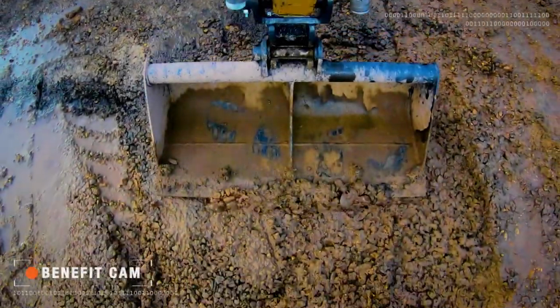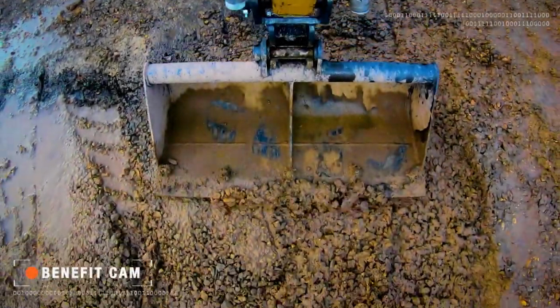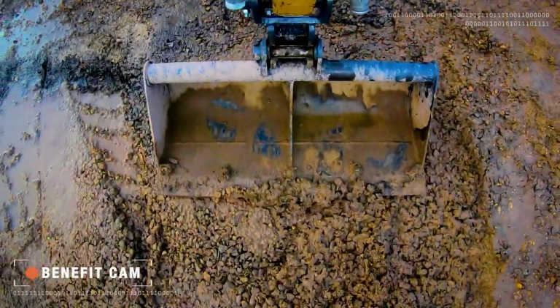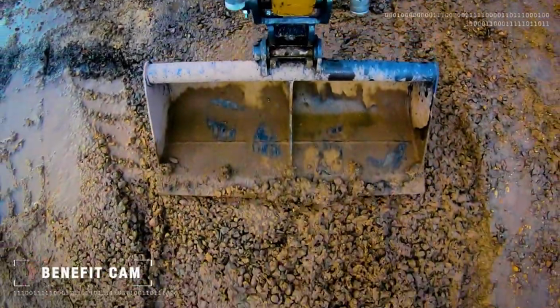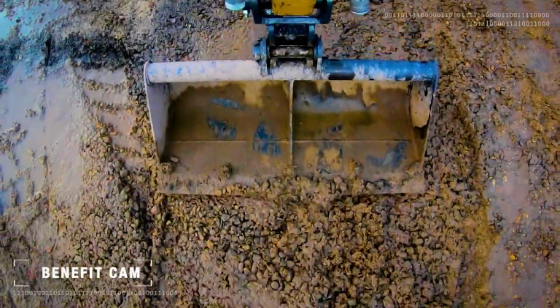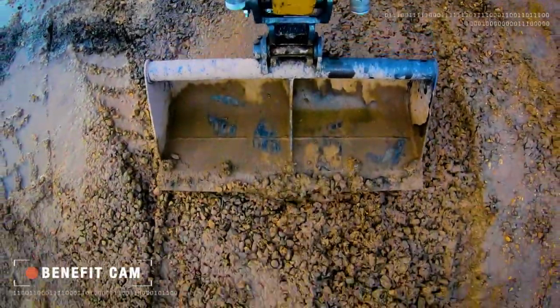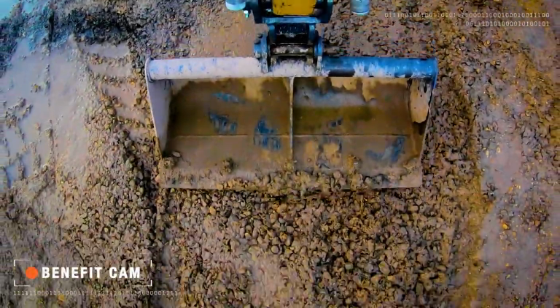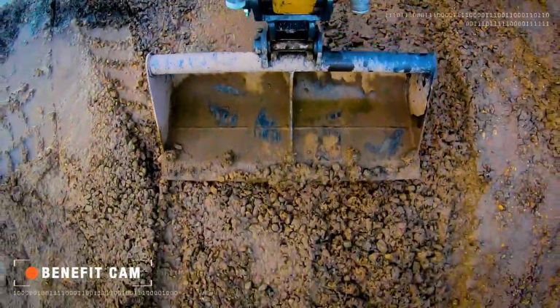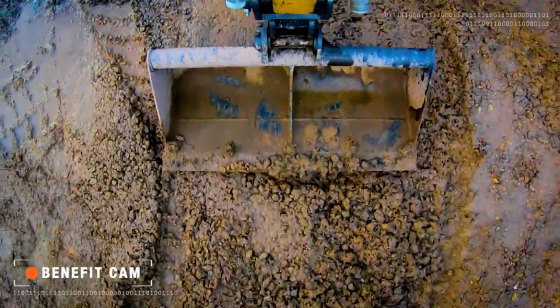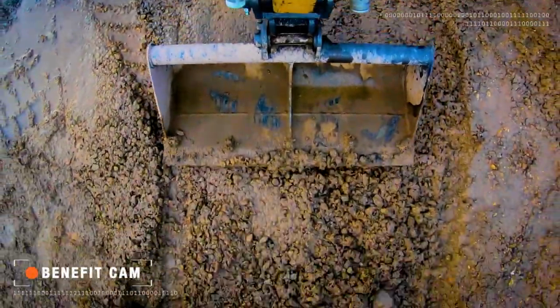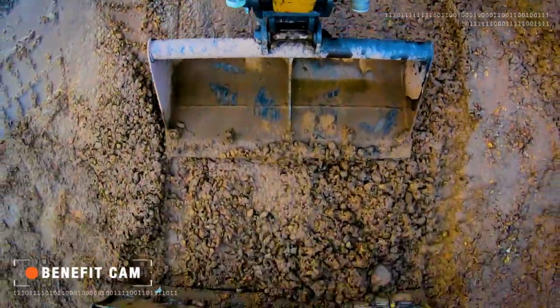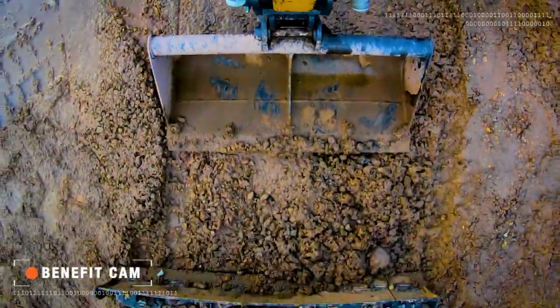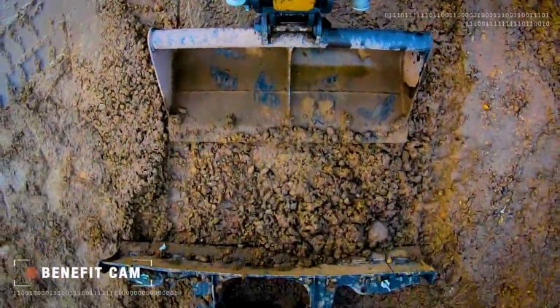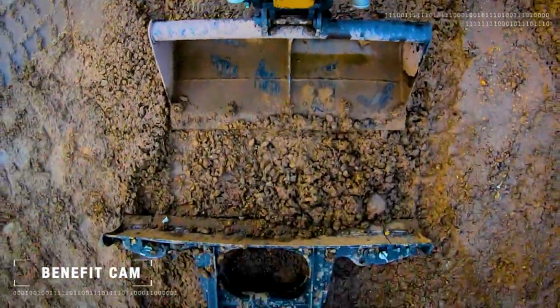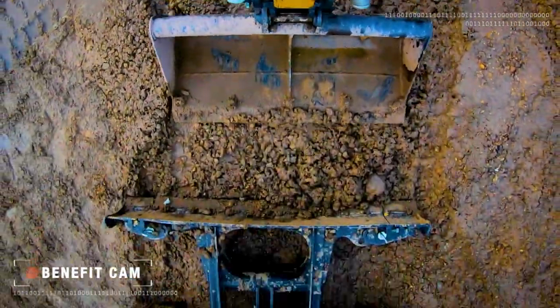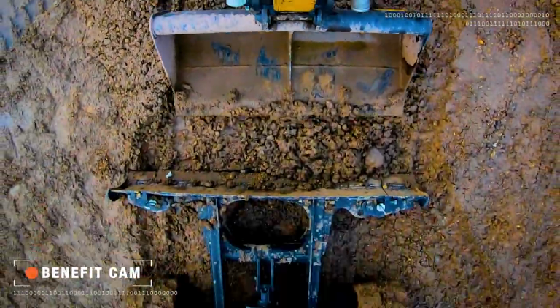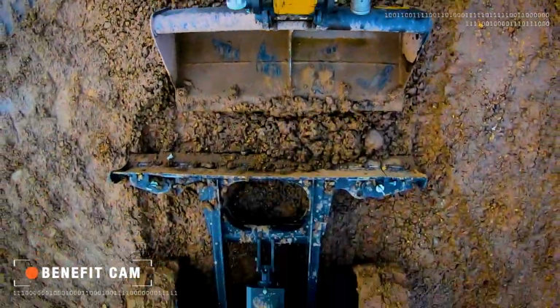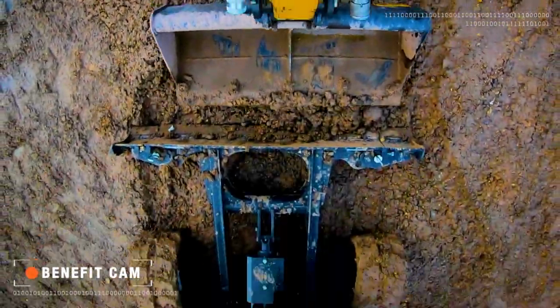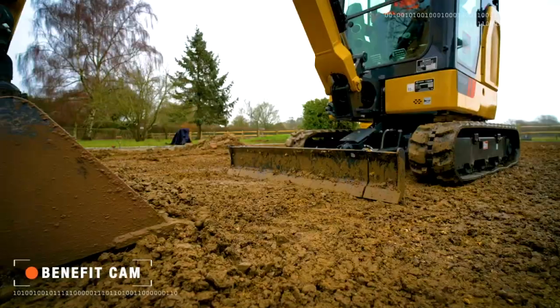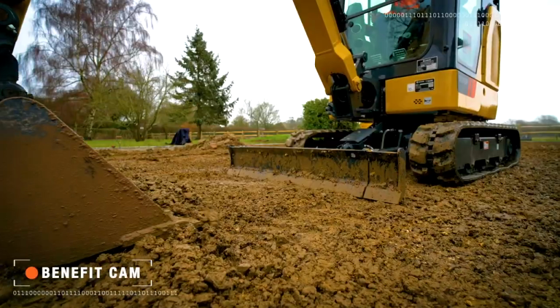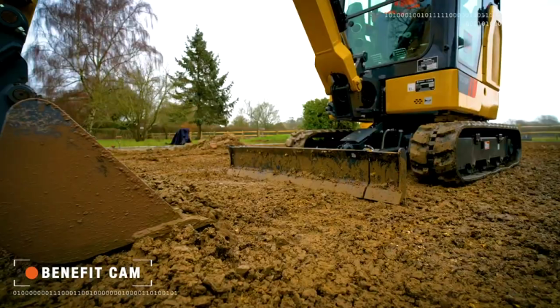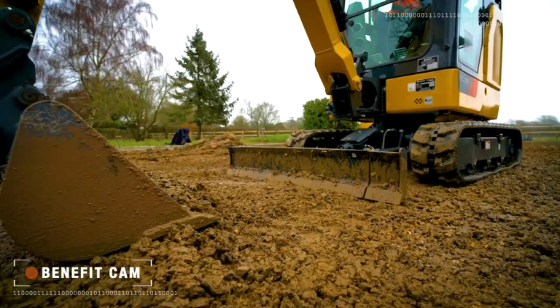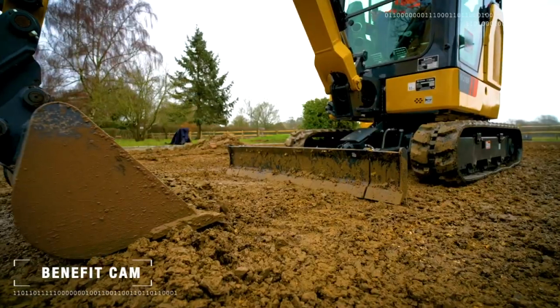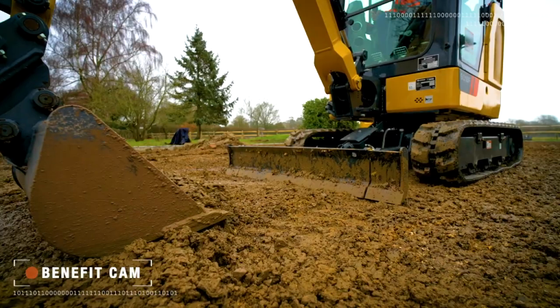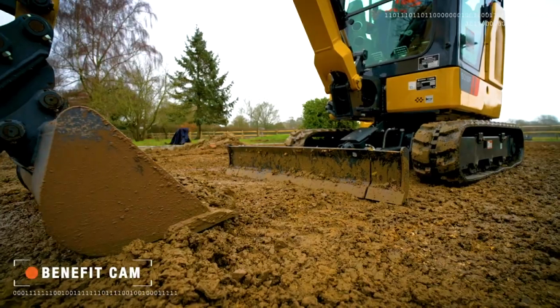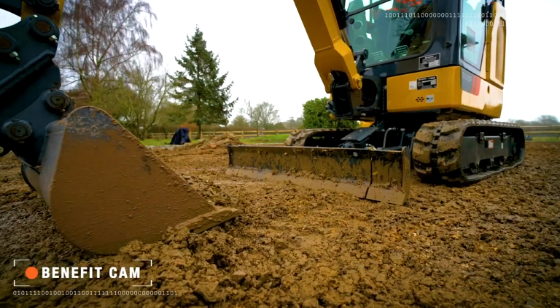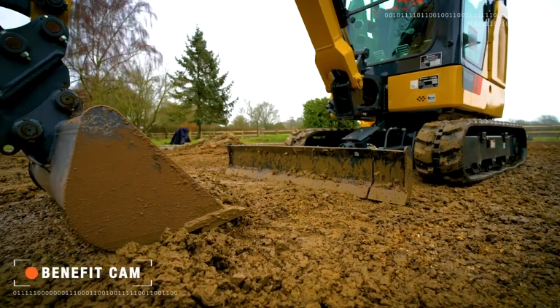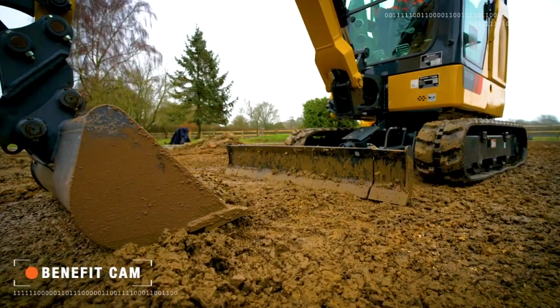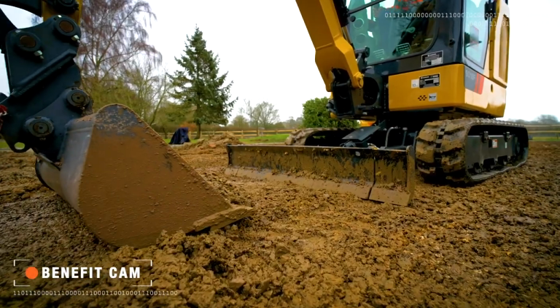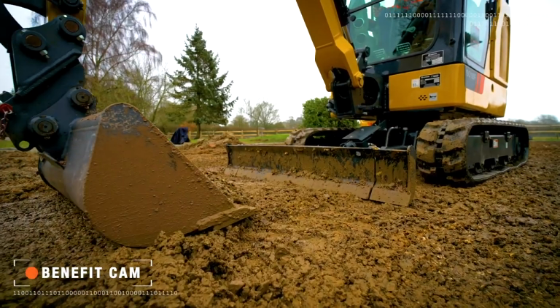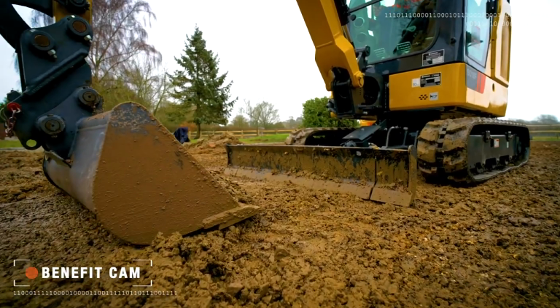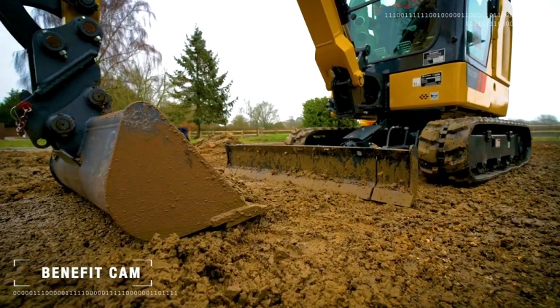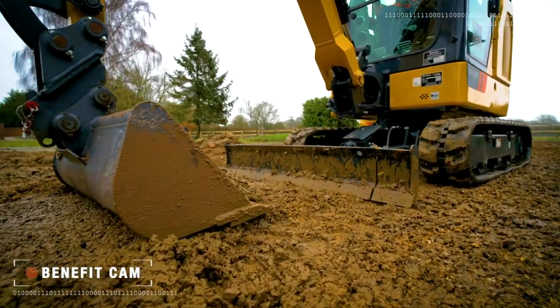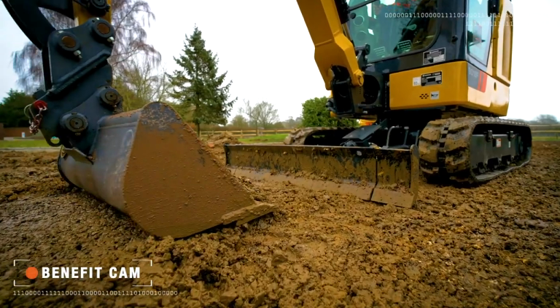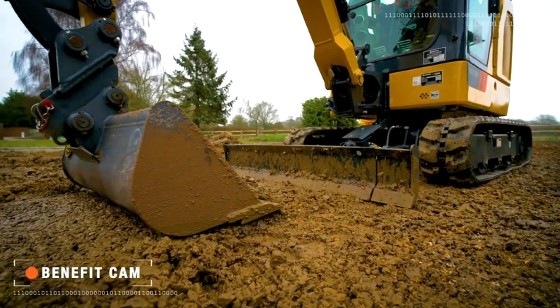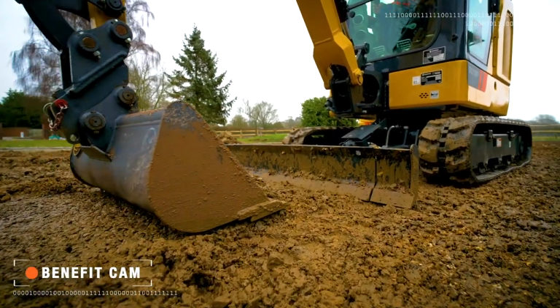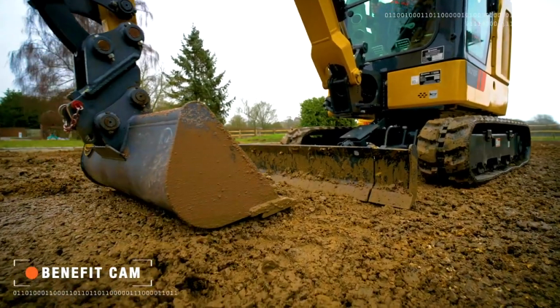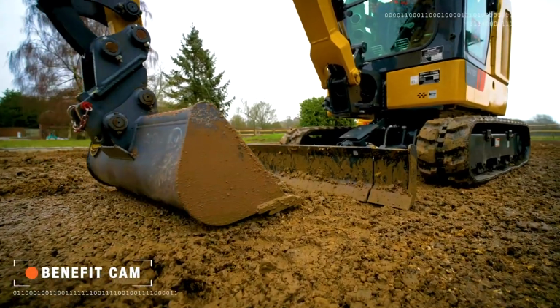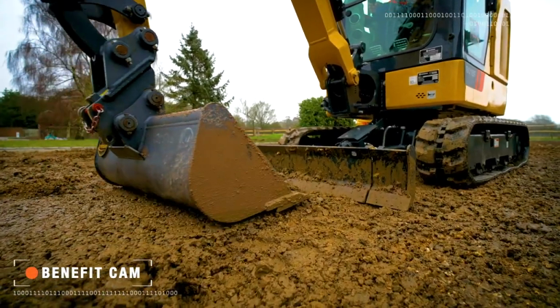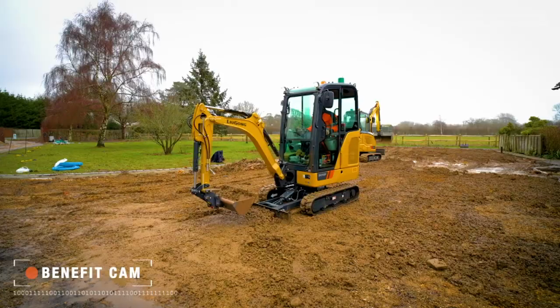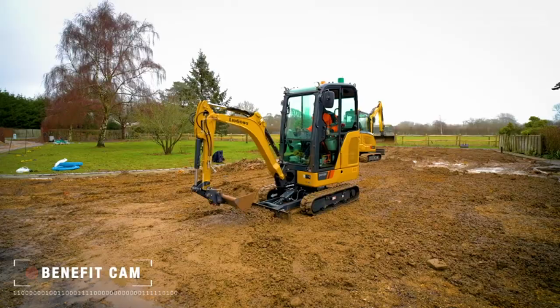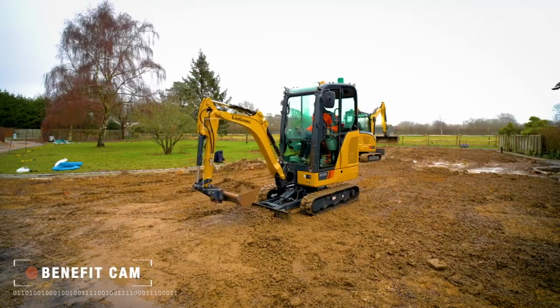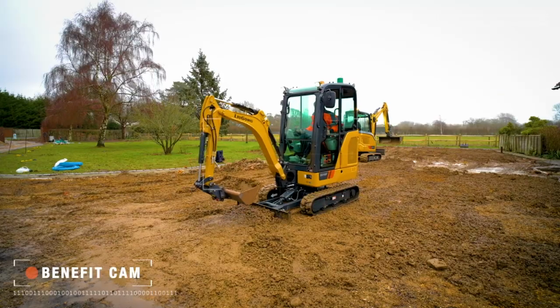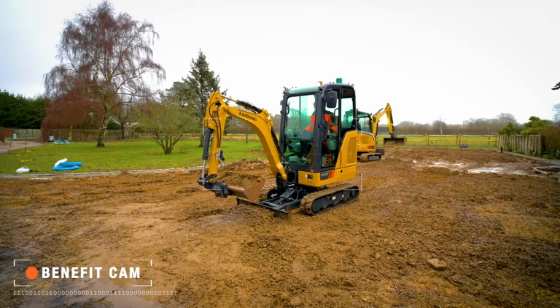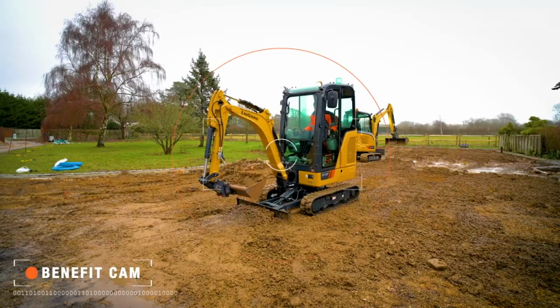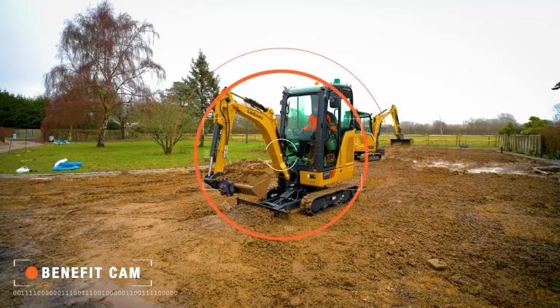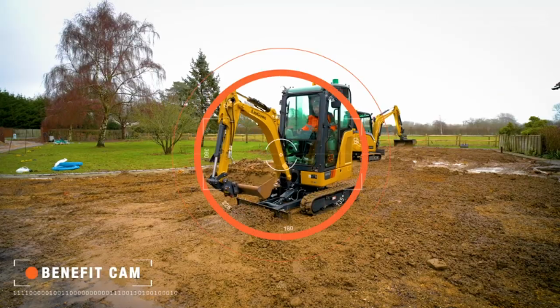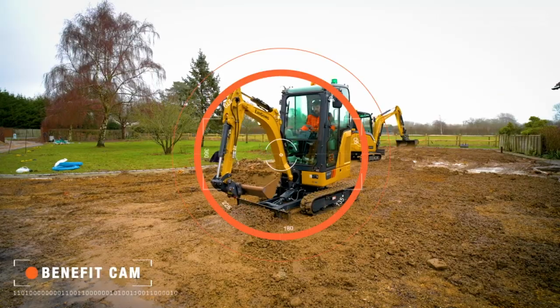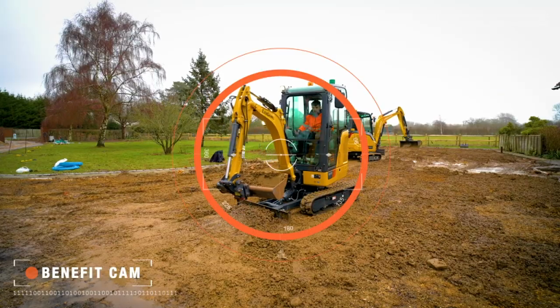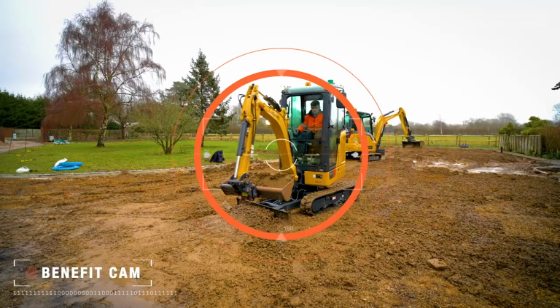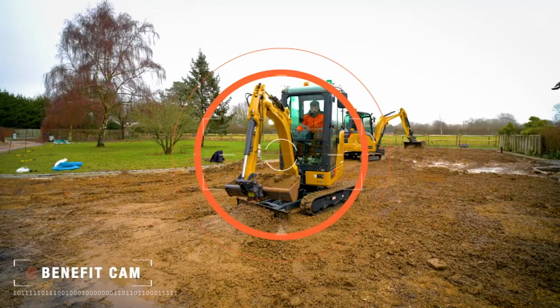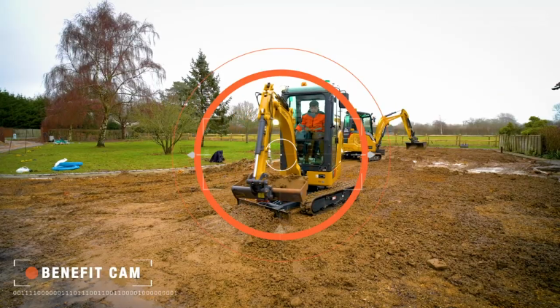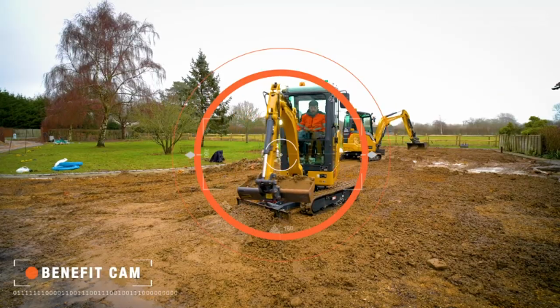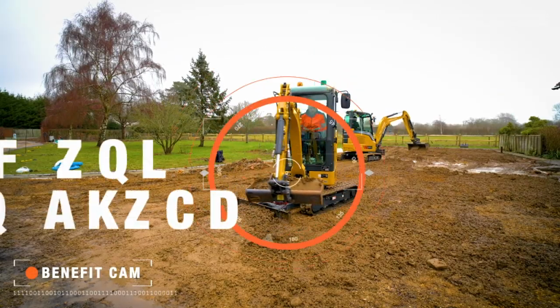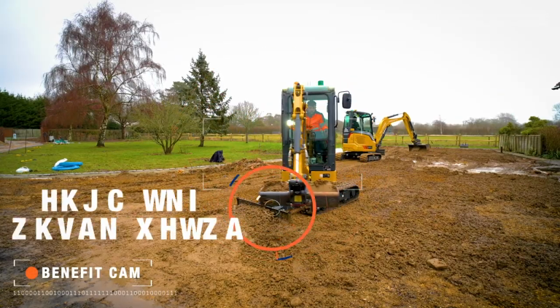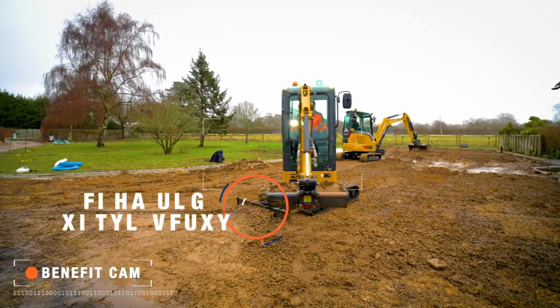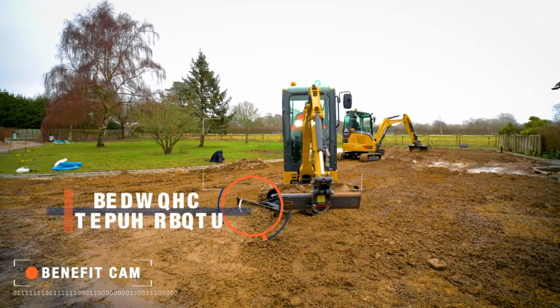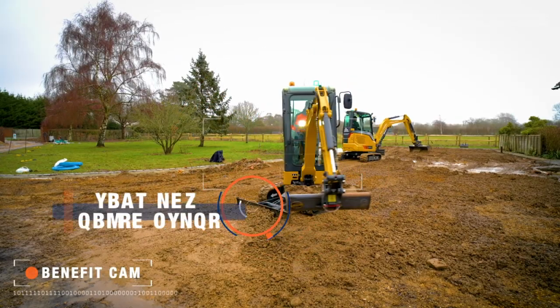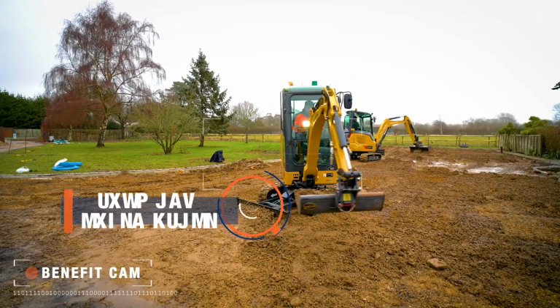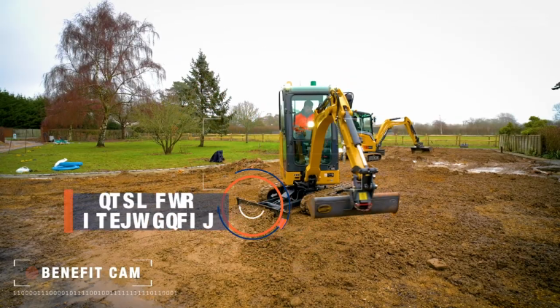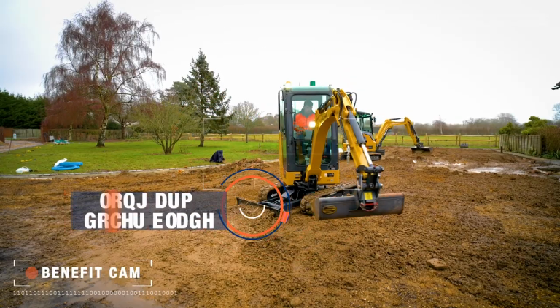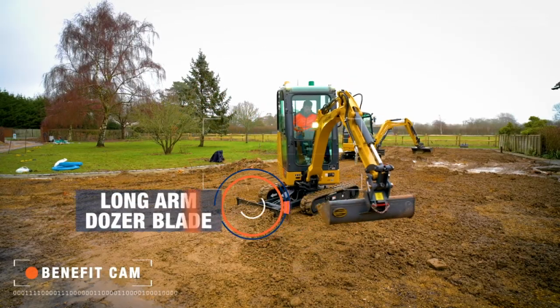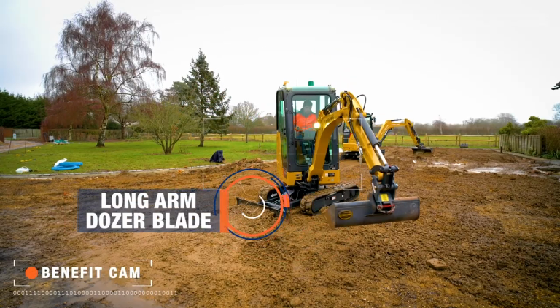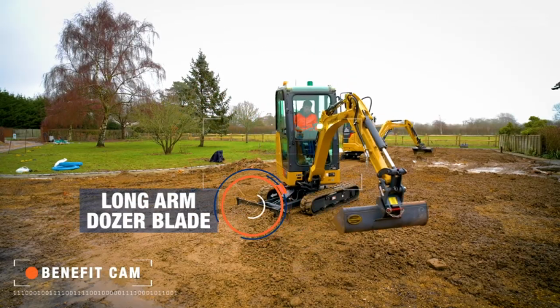Our long arm dozer works in perfect harmony with the bucket, sweeping away material and boosting stability.